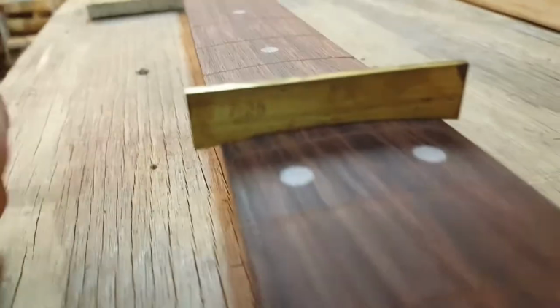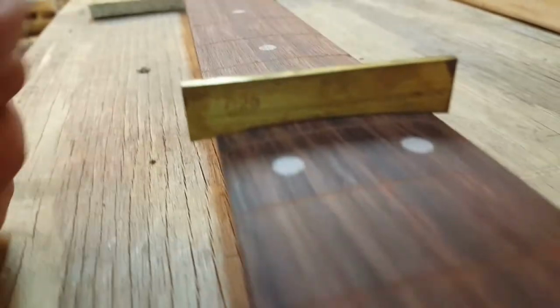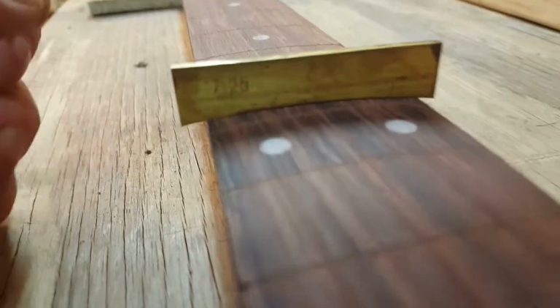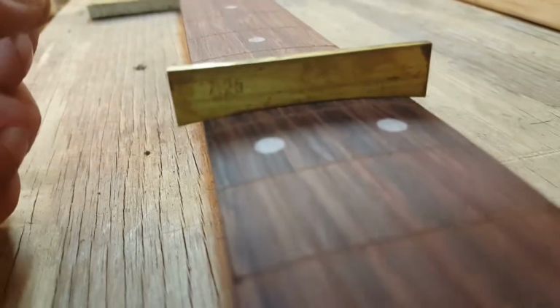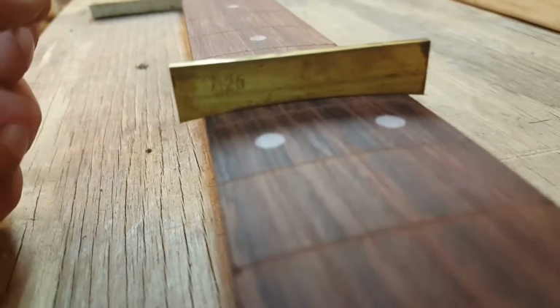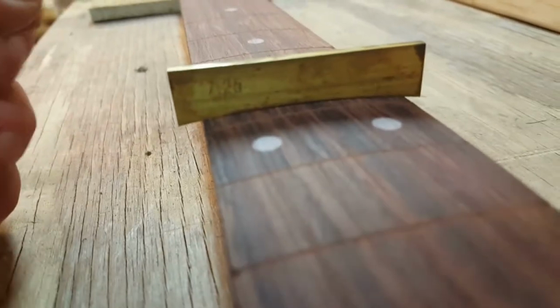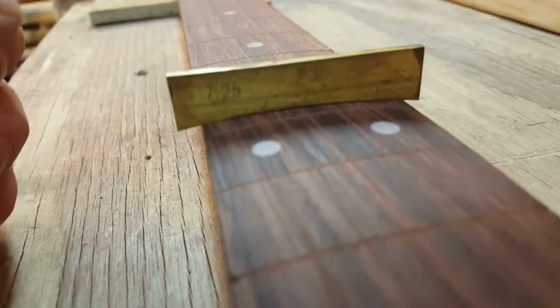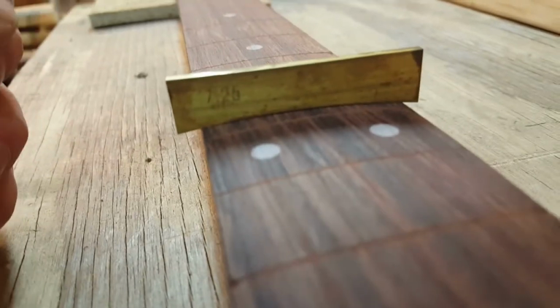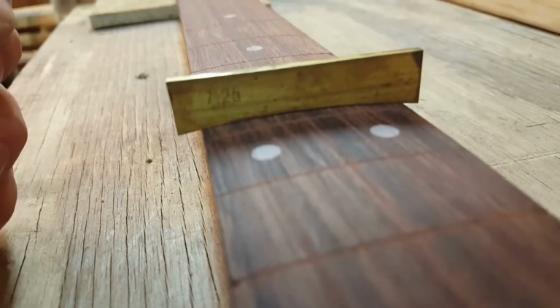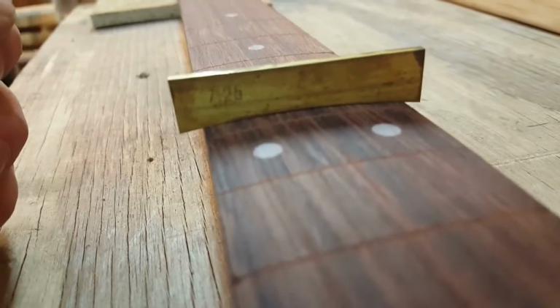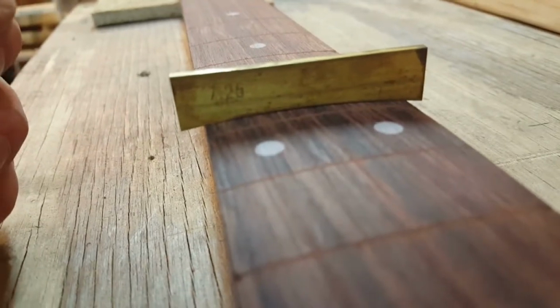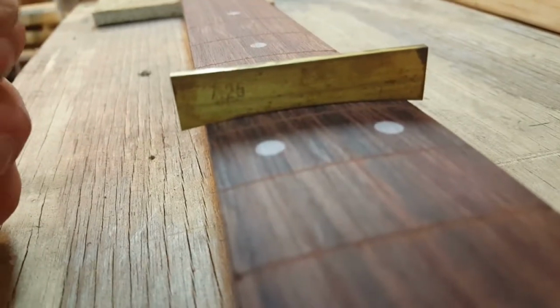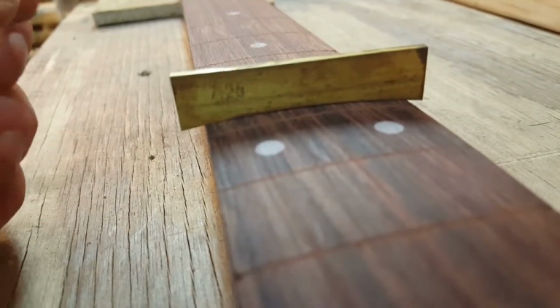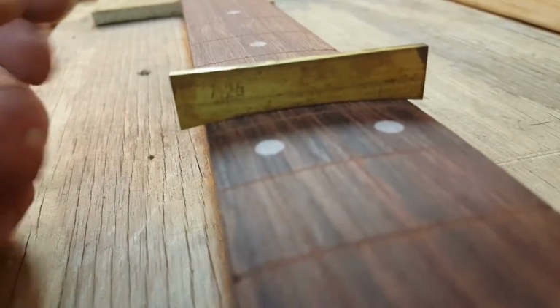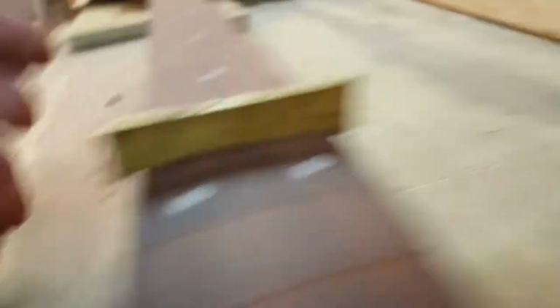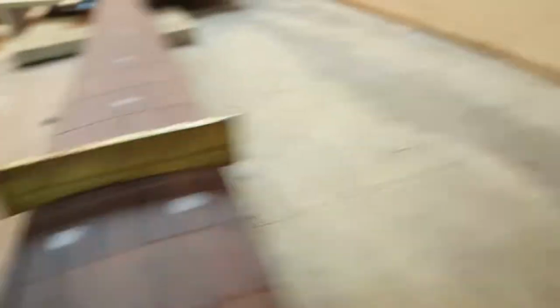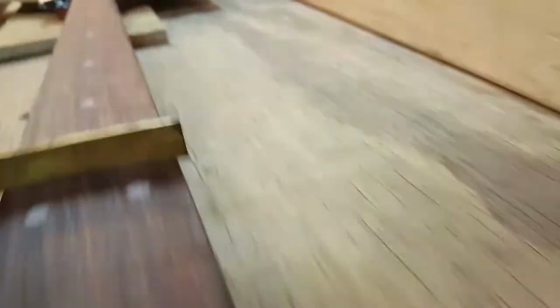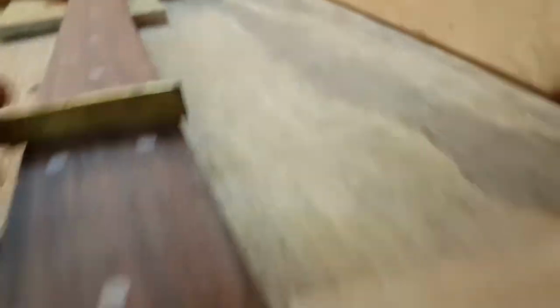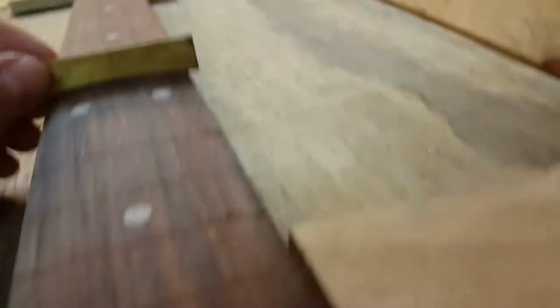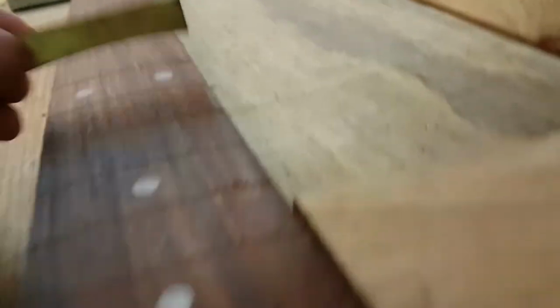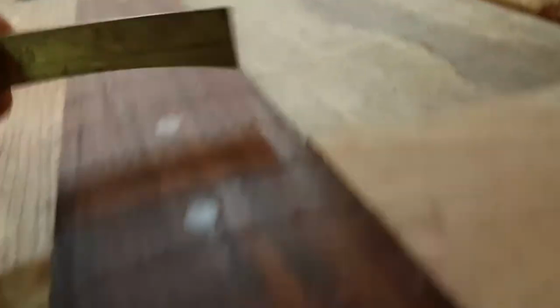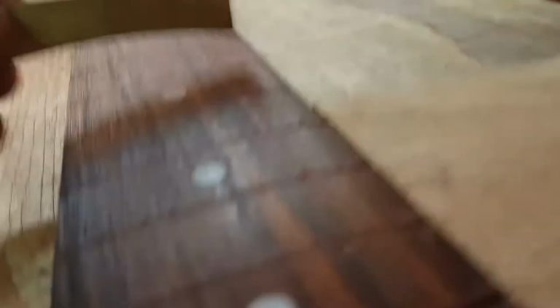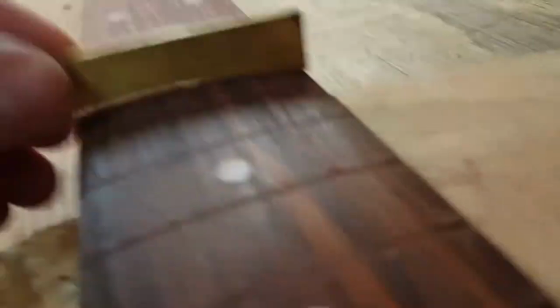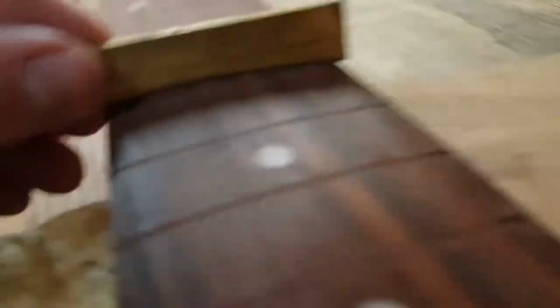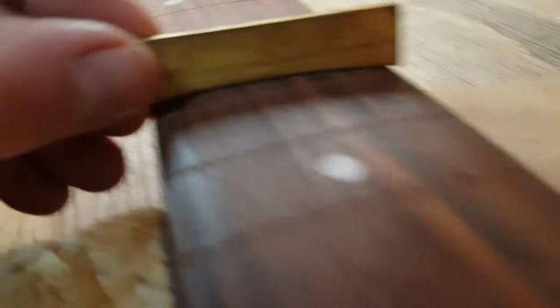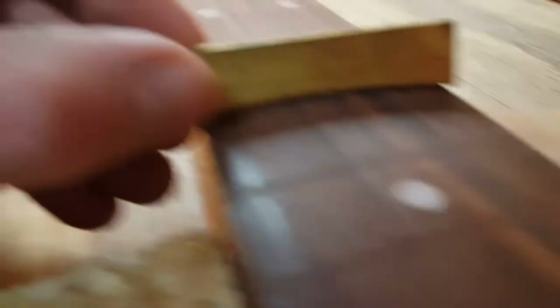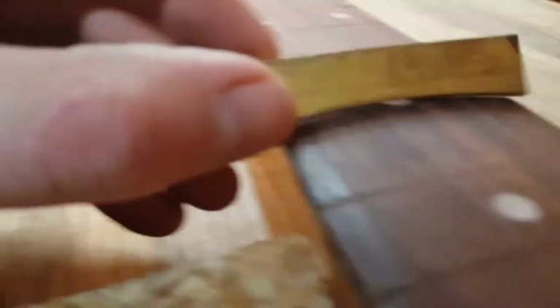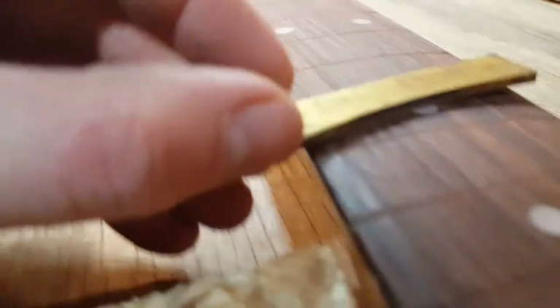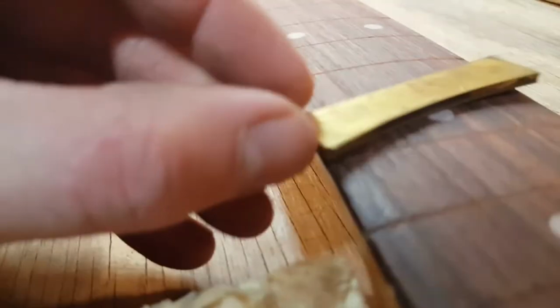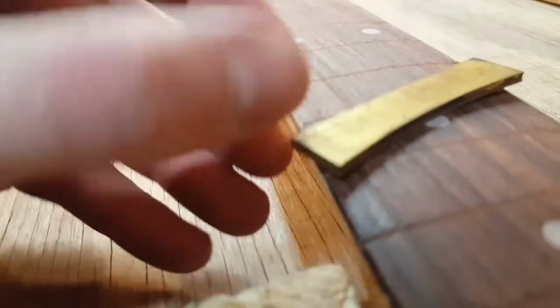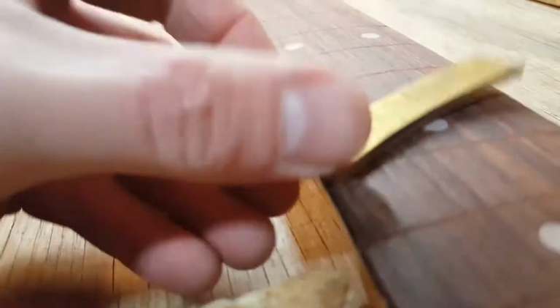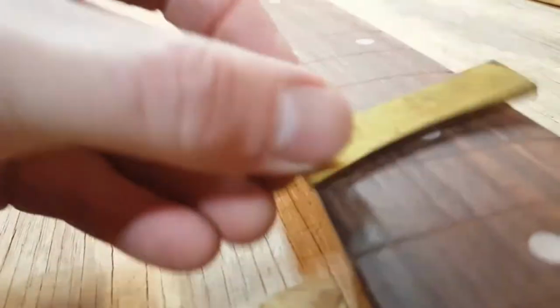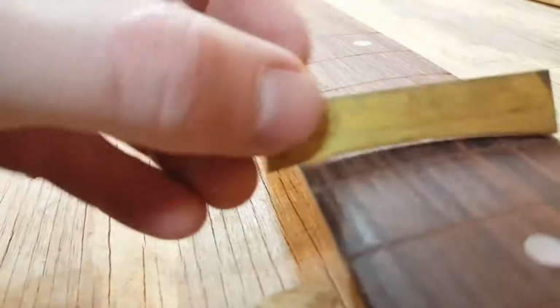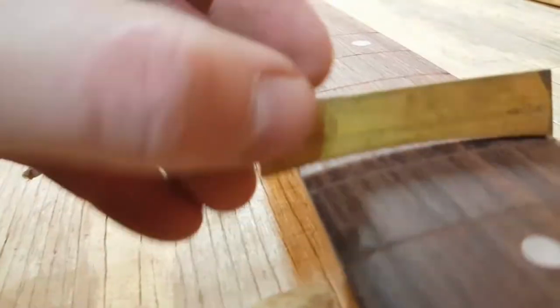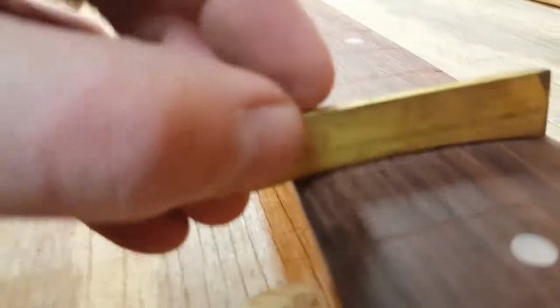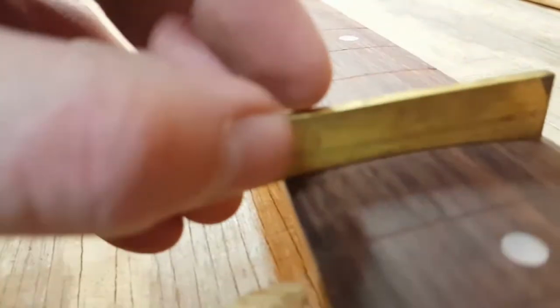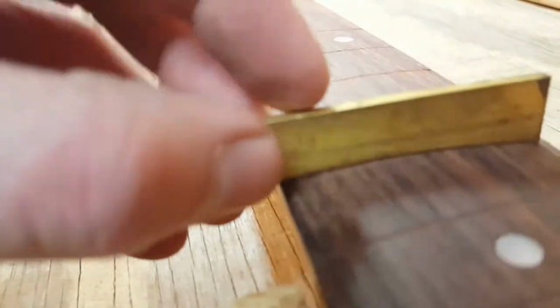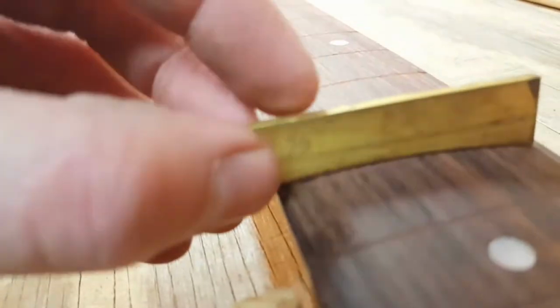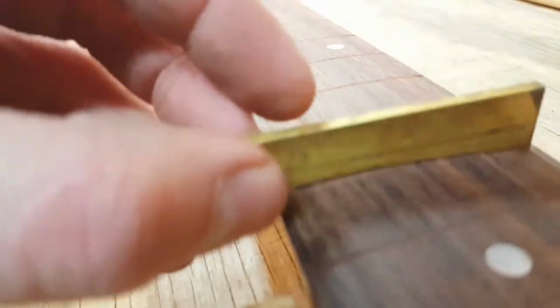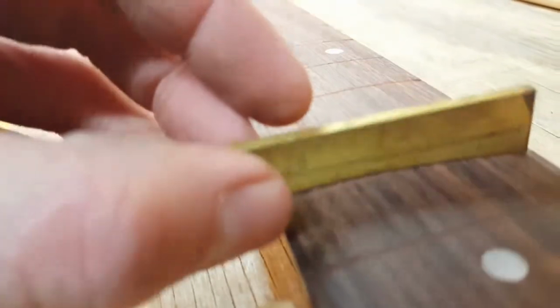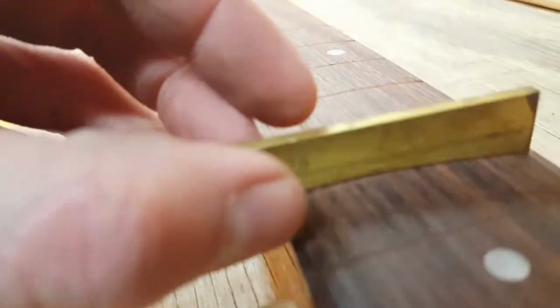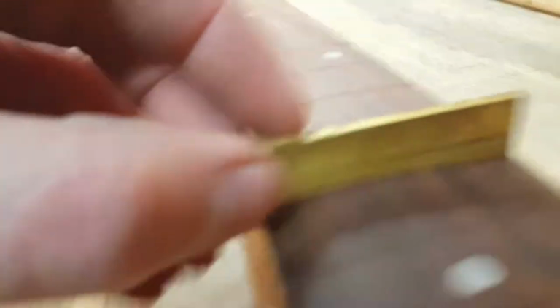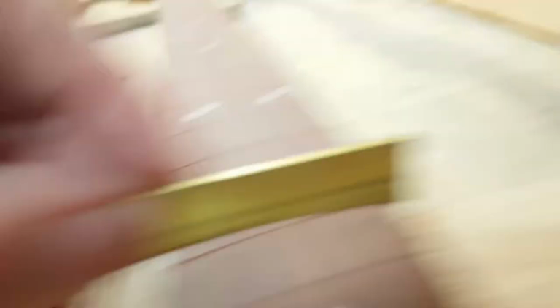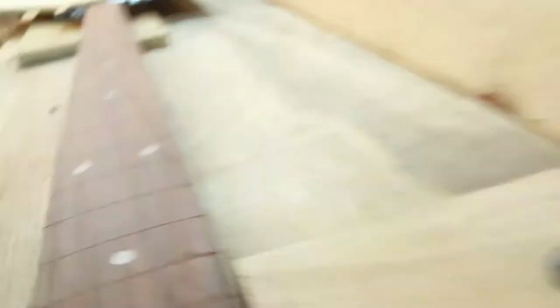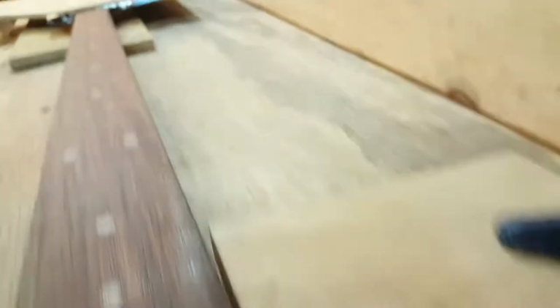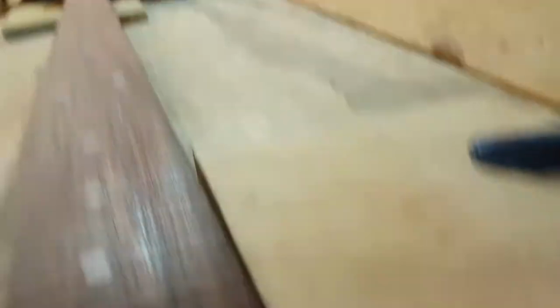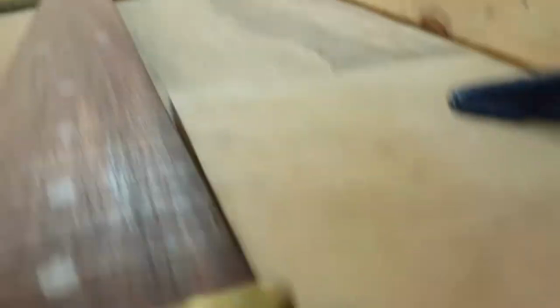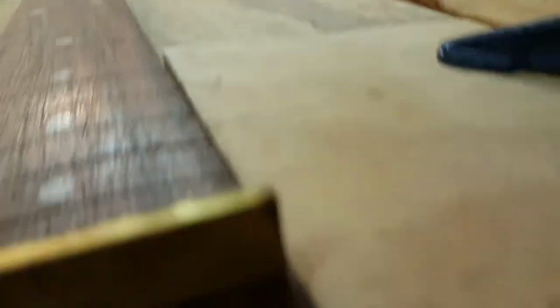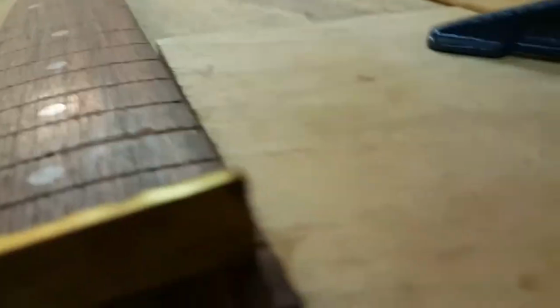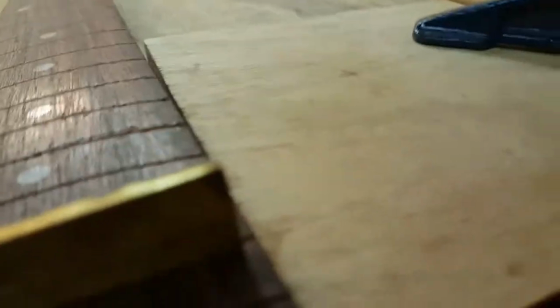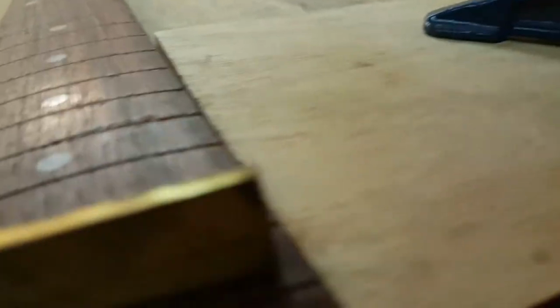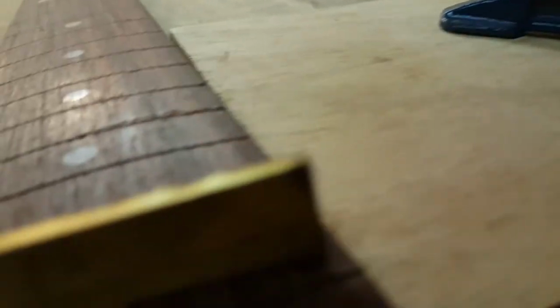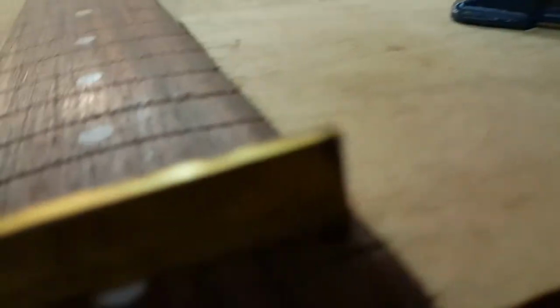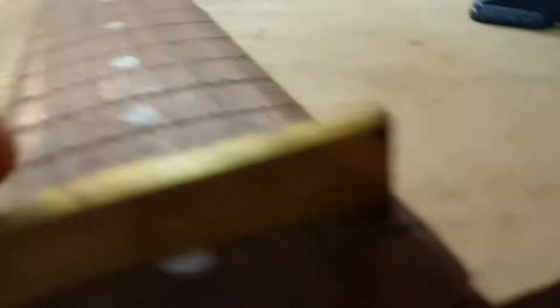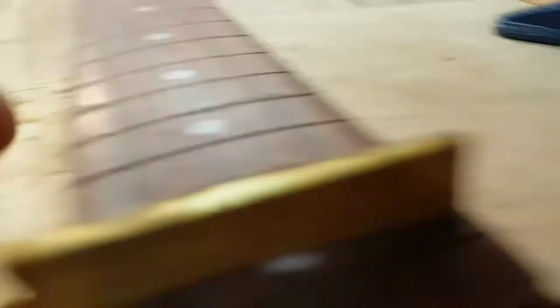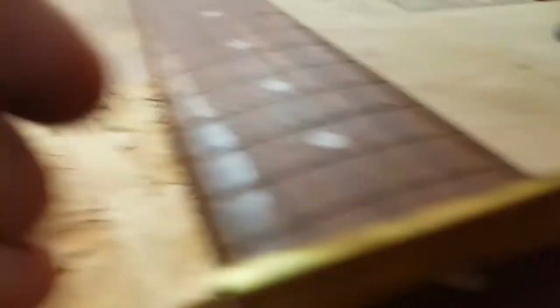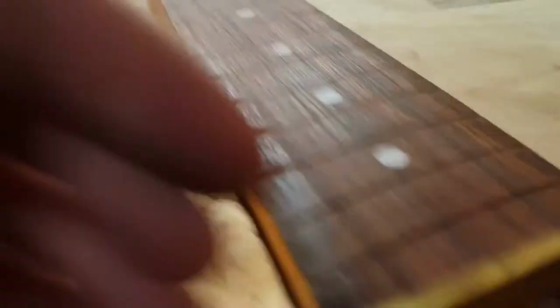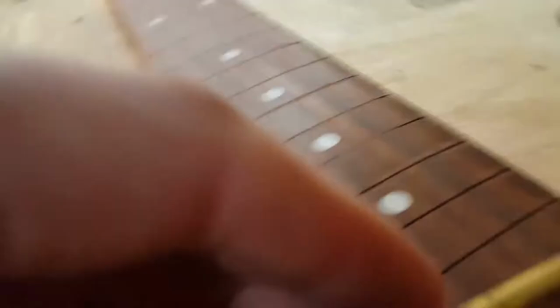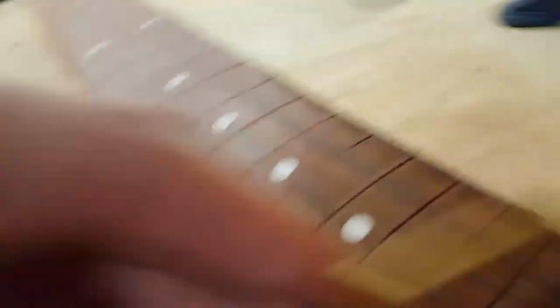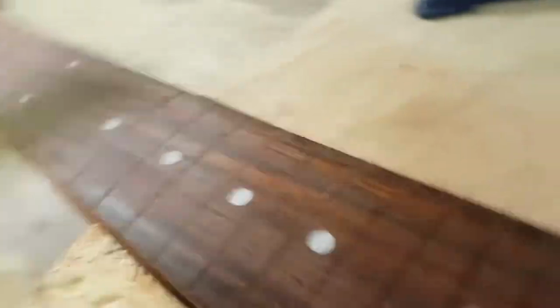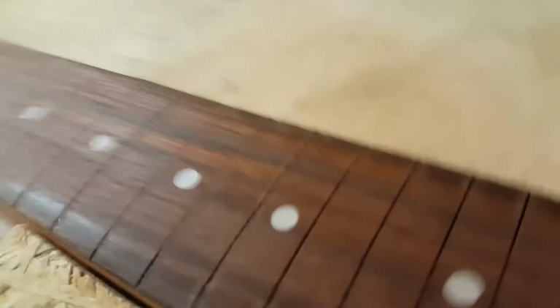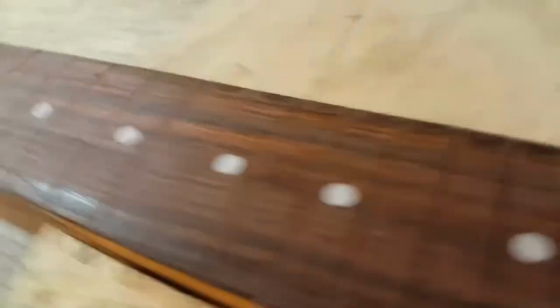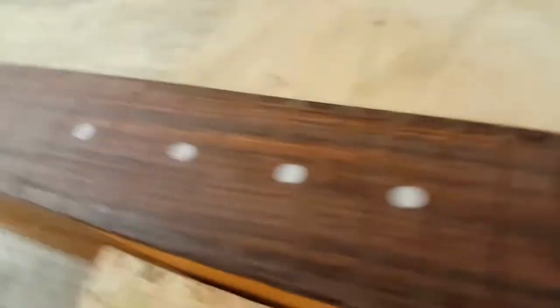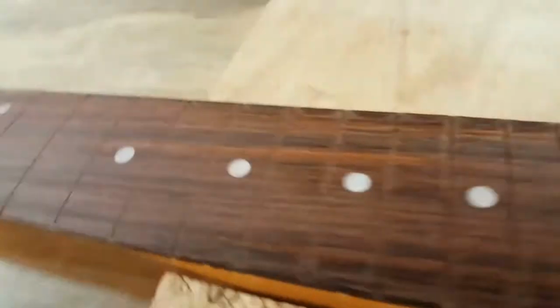Here's checking the radius. This one's a 7 1/4, so I'm just maintaining that 7 1/4 along the whole length if I can.